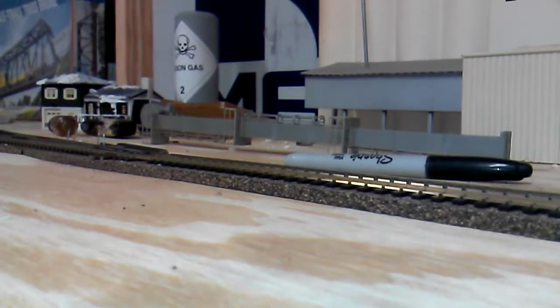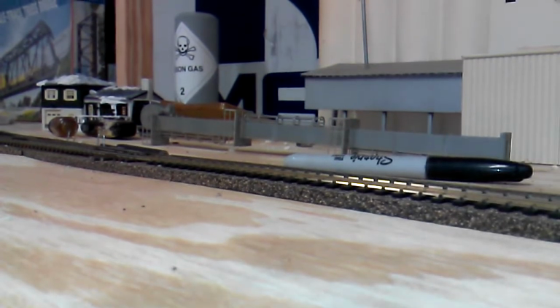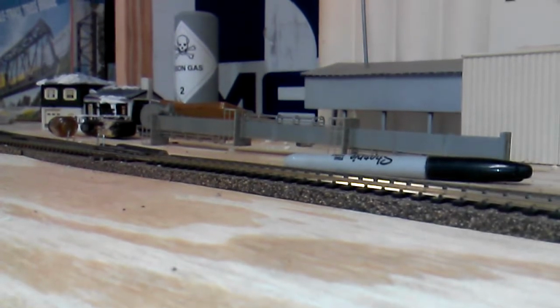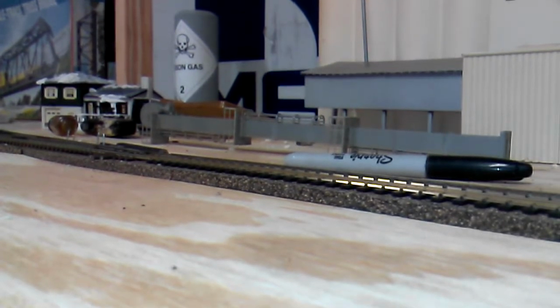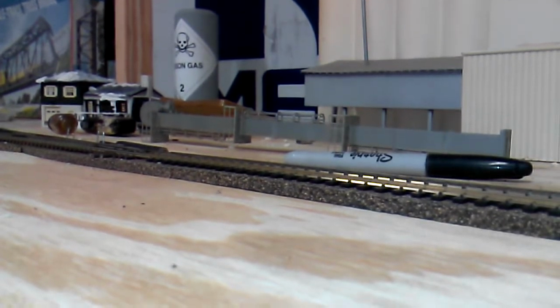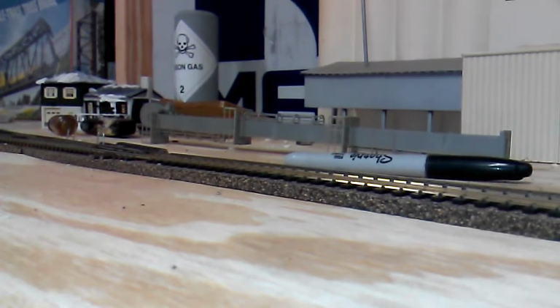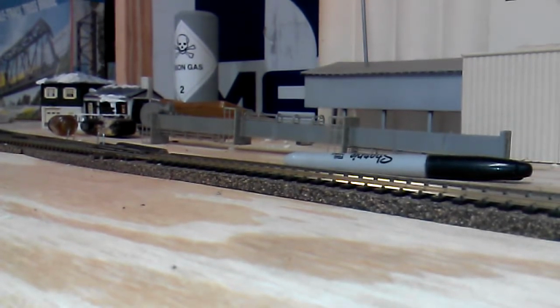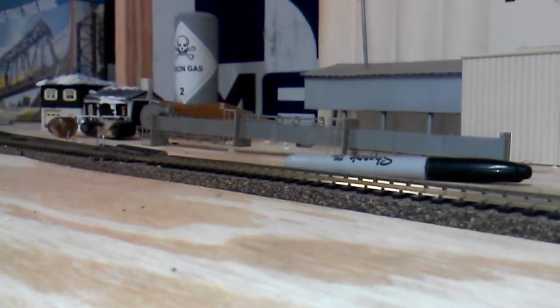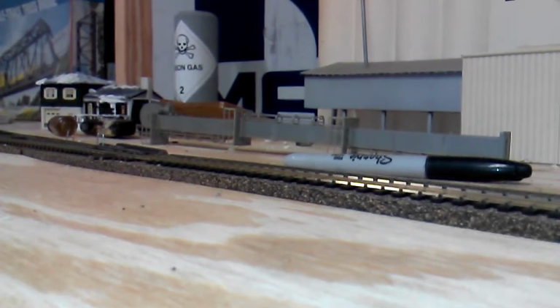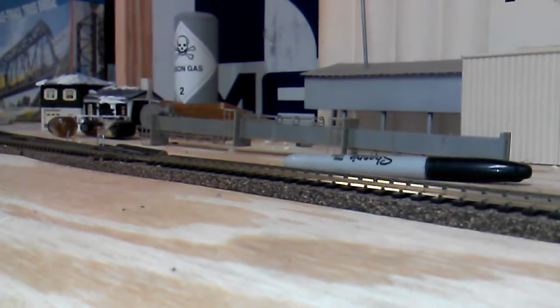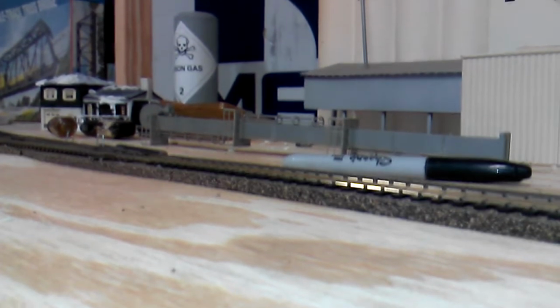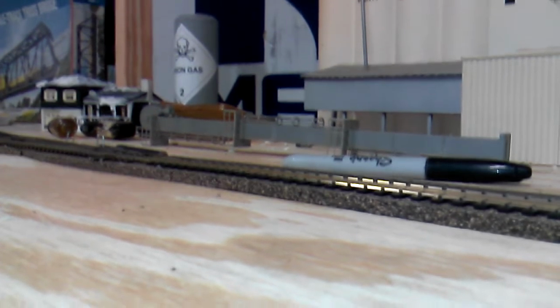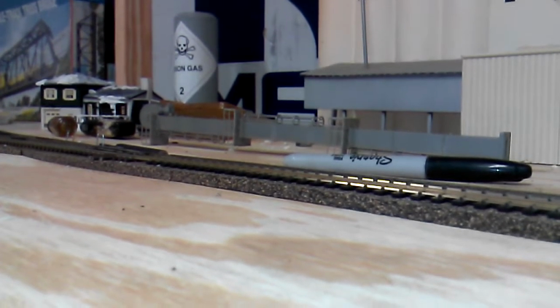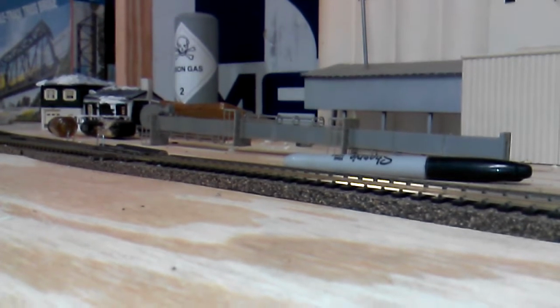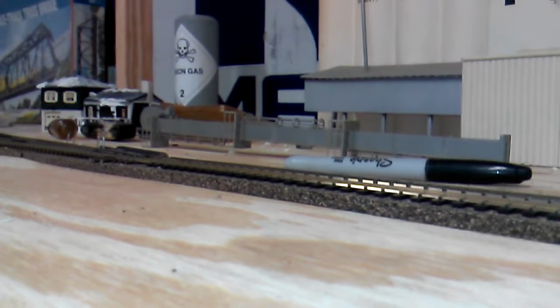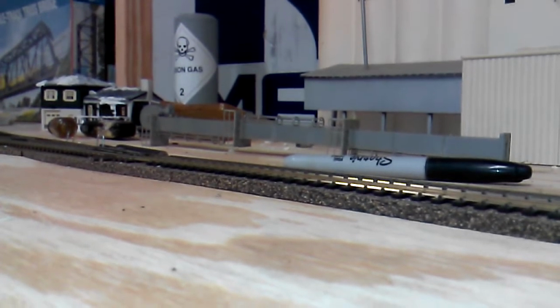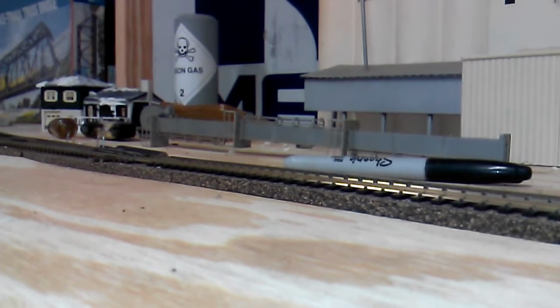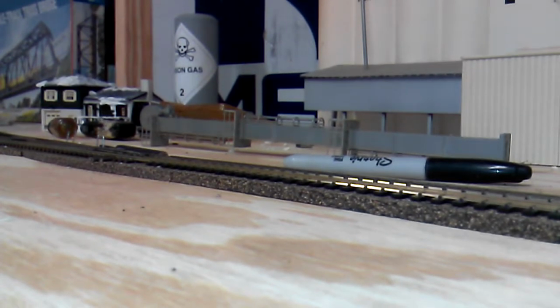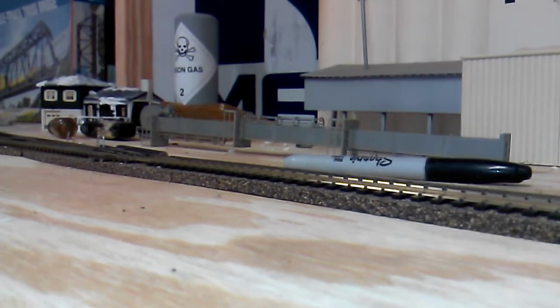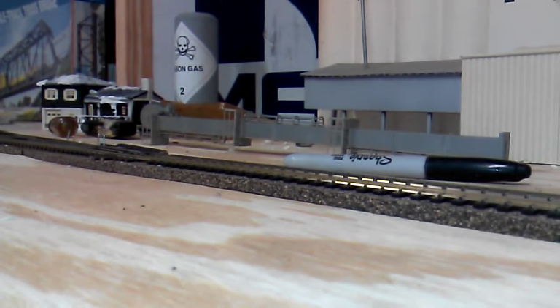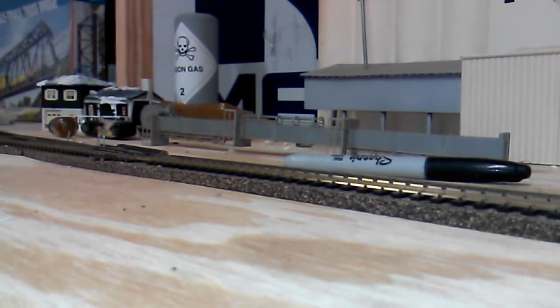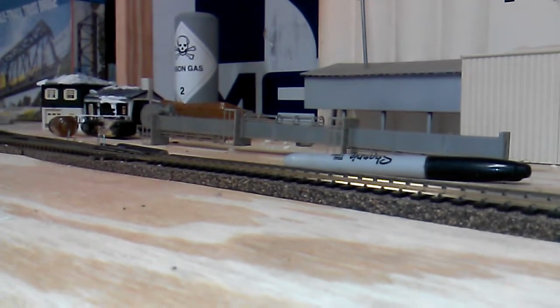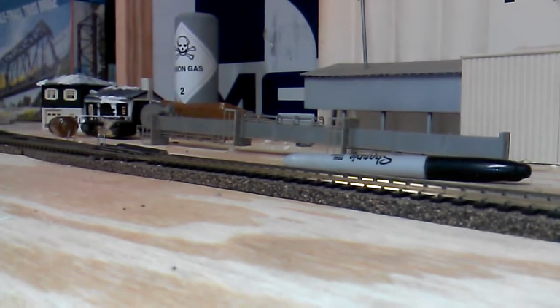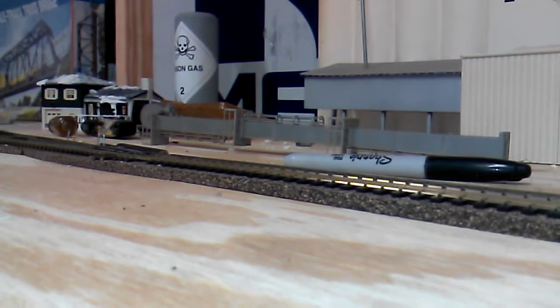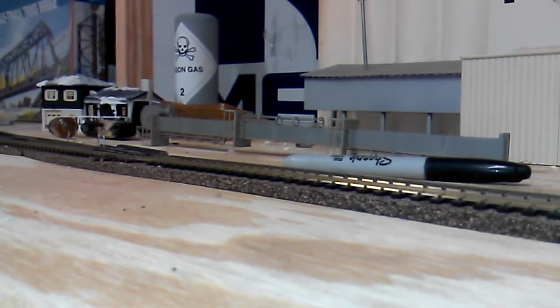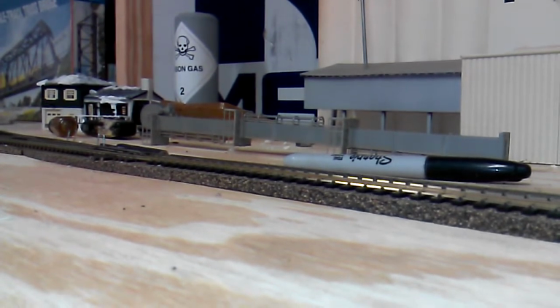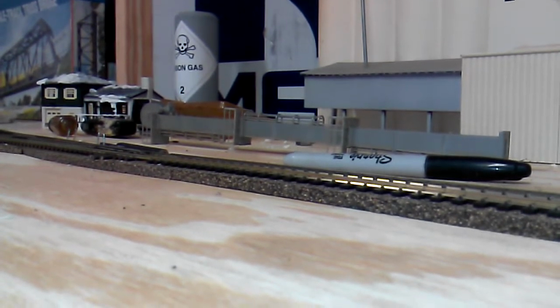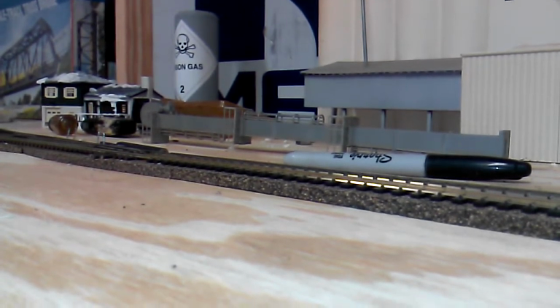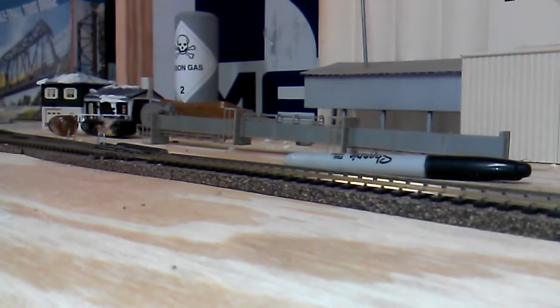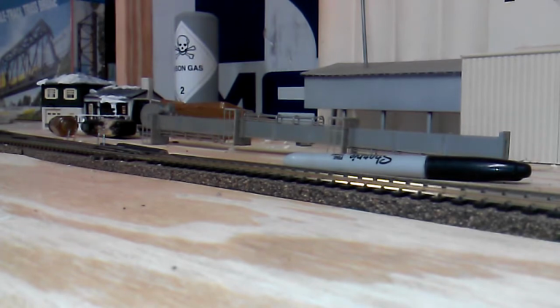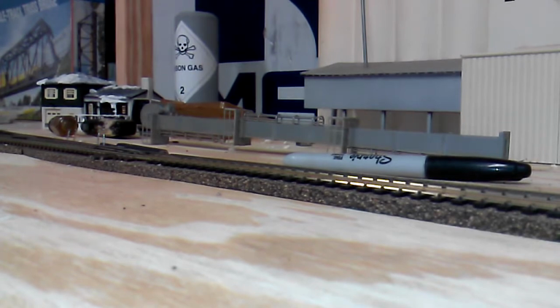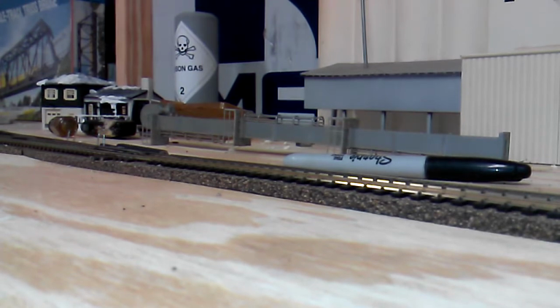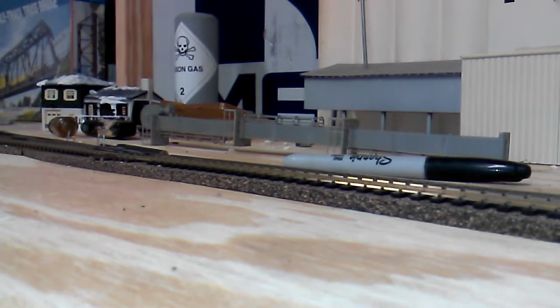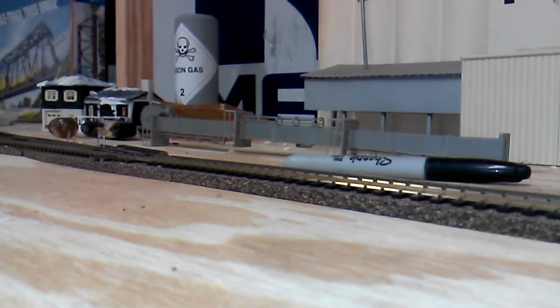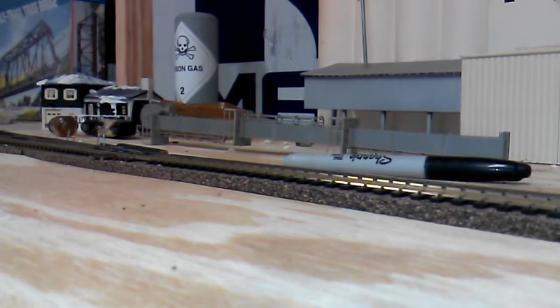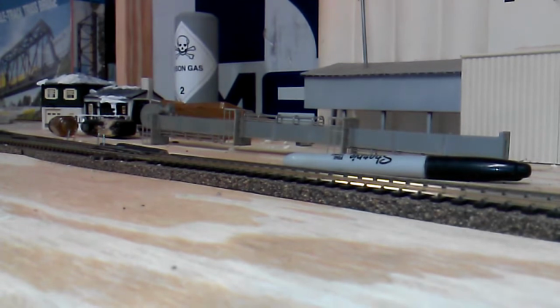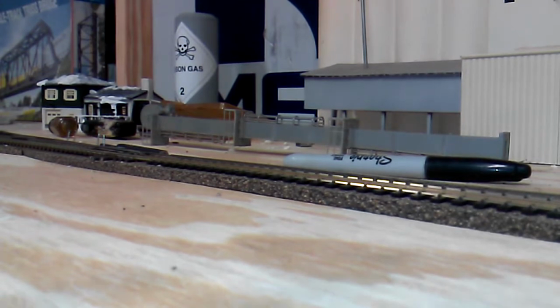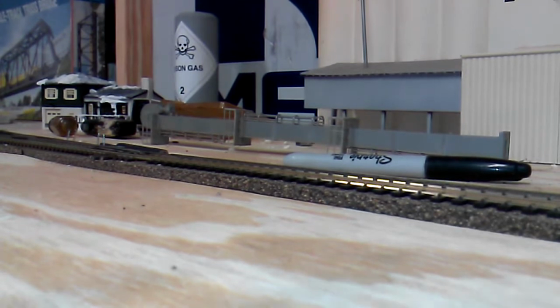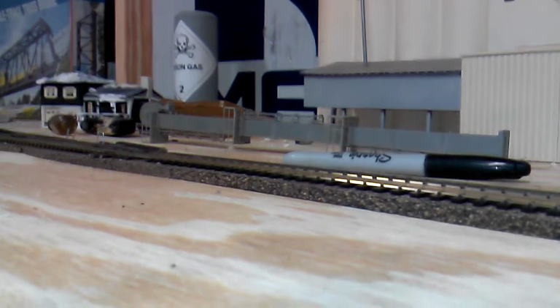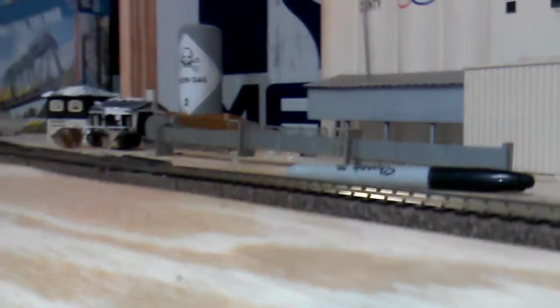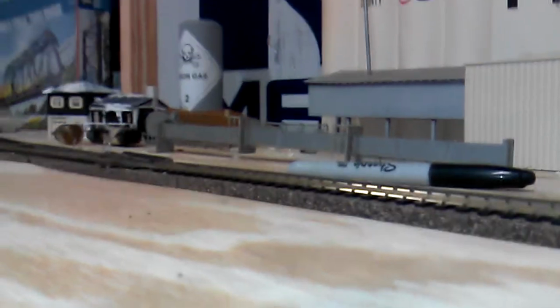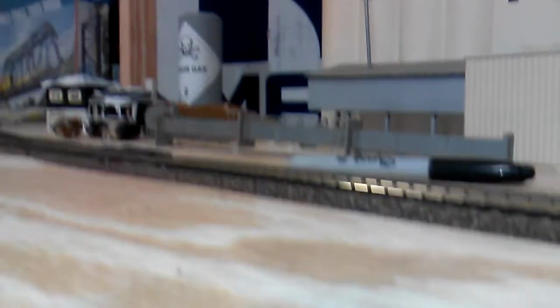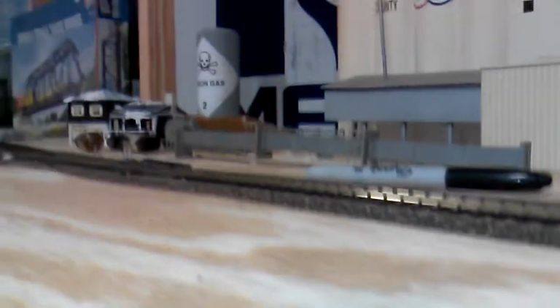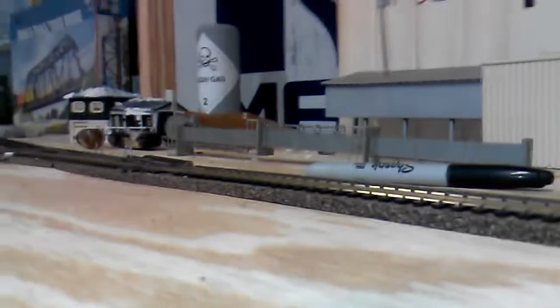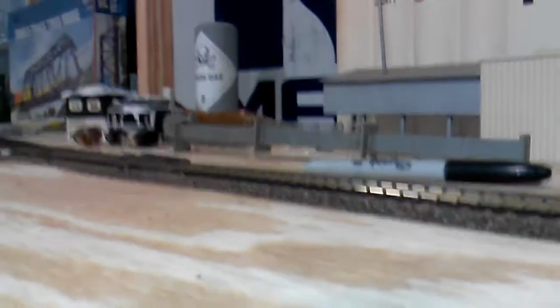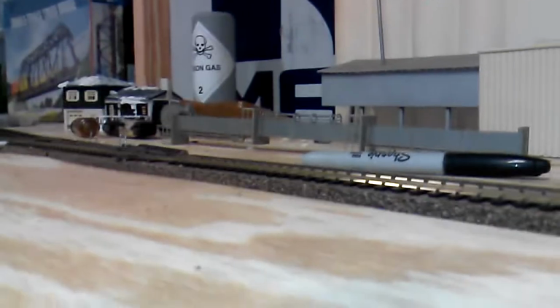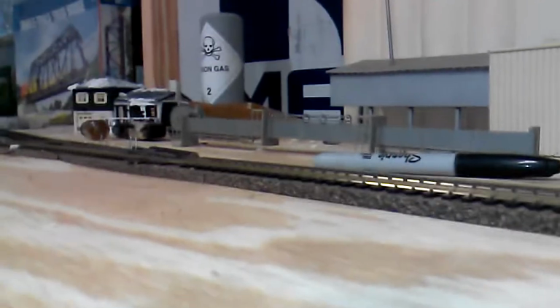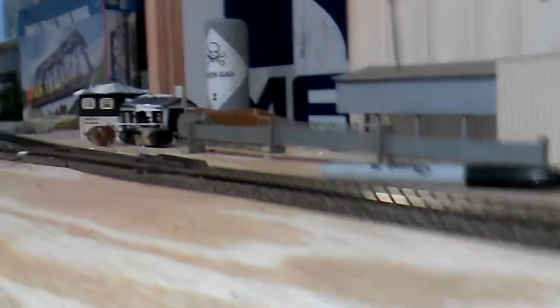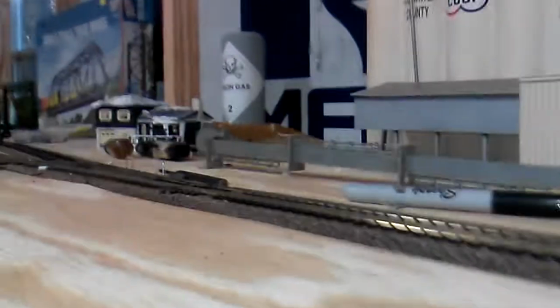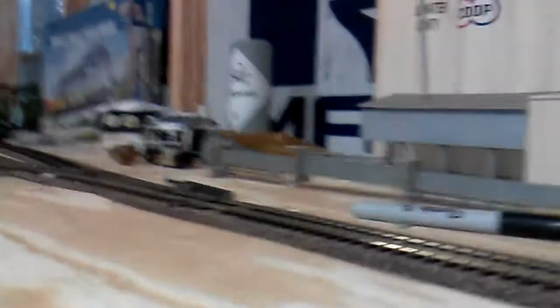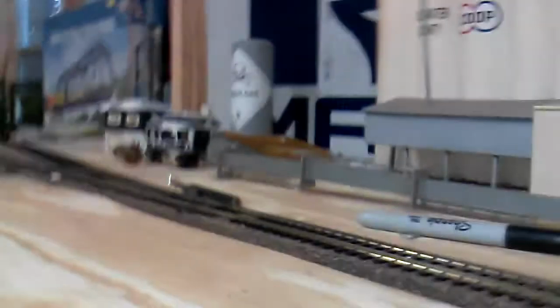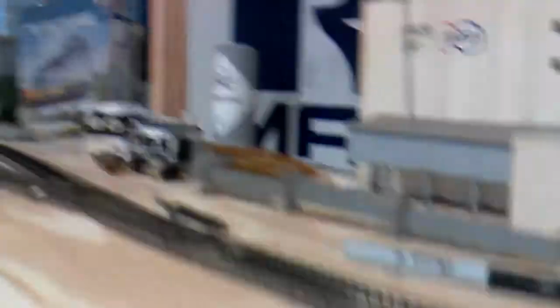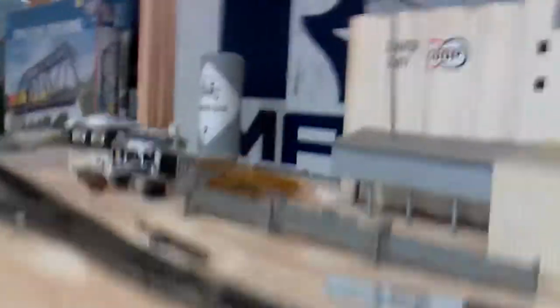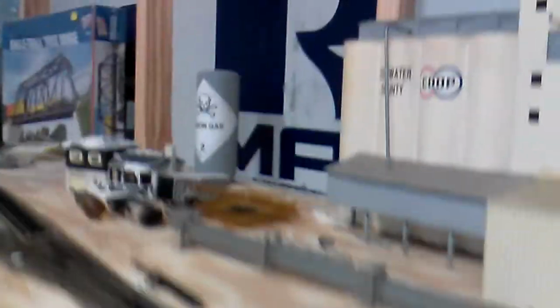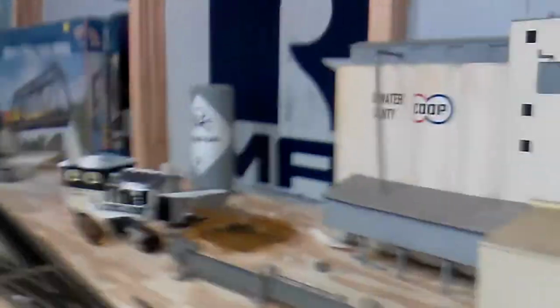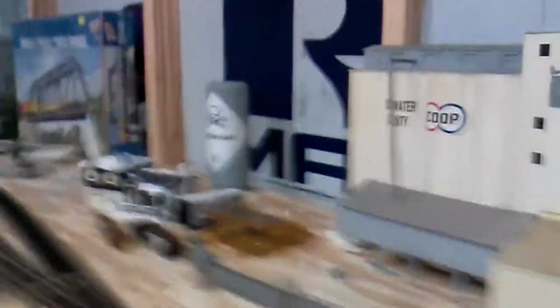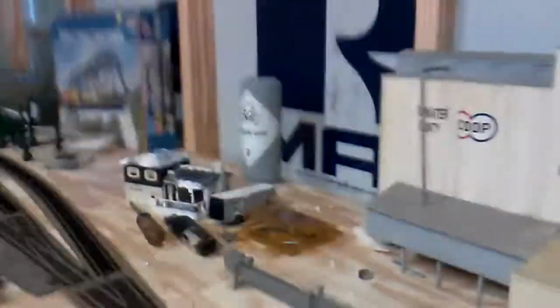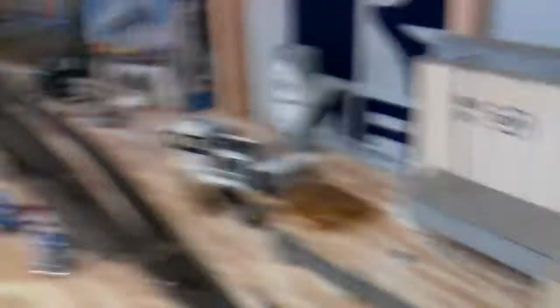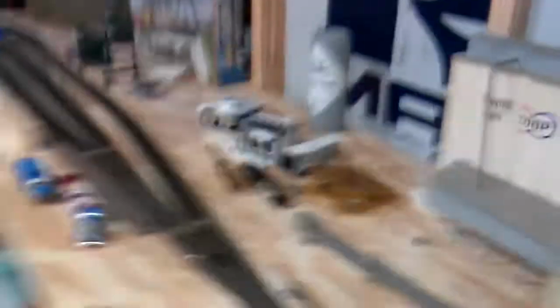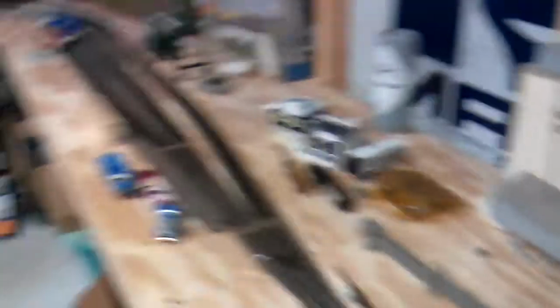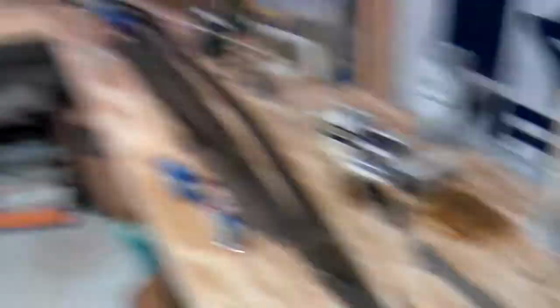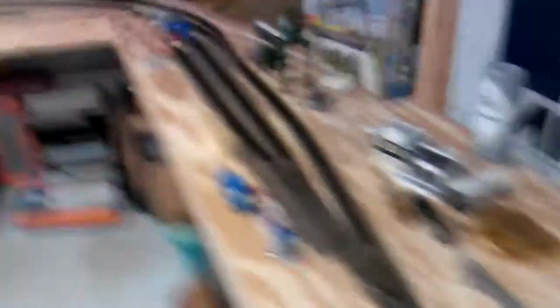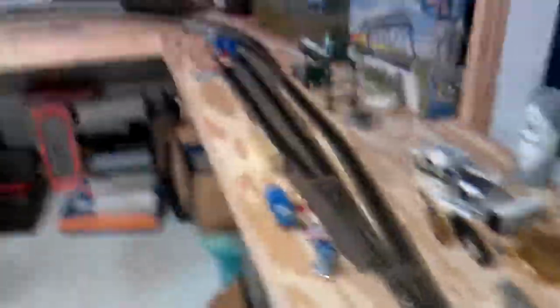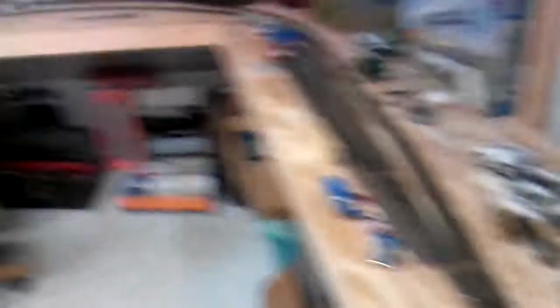All right, guys. Welcome to the October layout update. I know I did one a couple days ago, and y'all seem to have enjoyed it, so I'm doing another one.